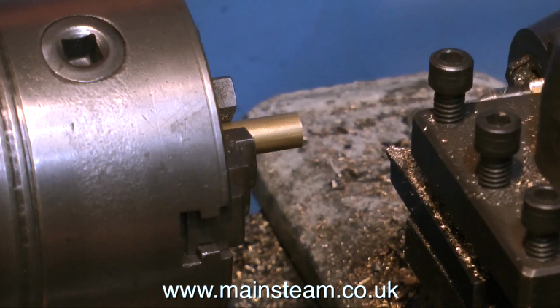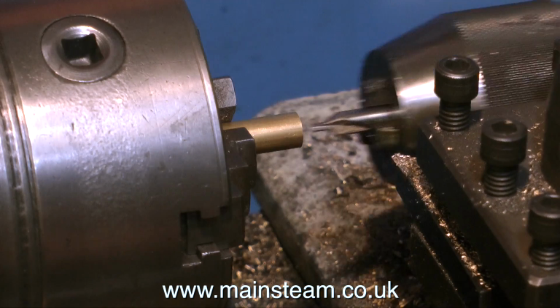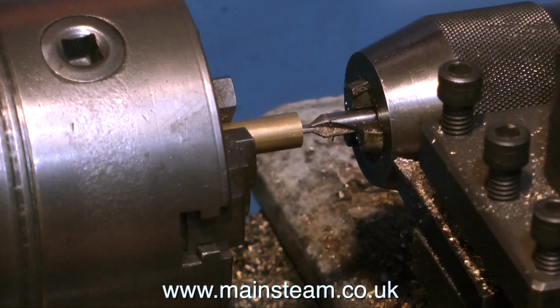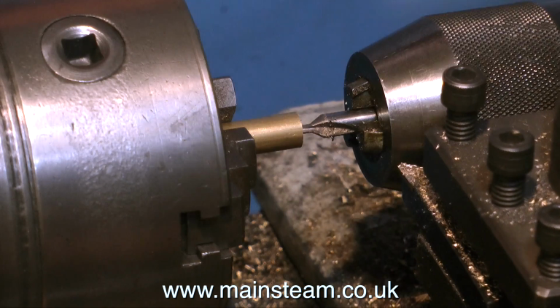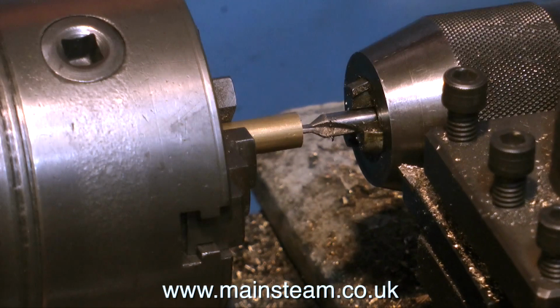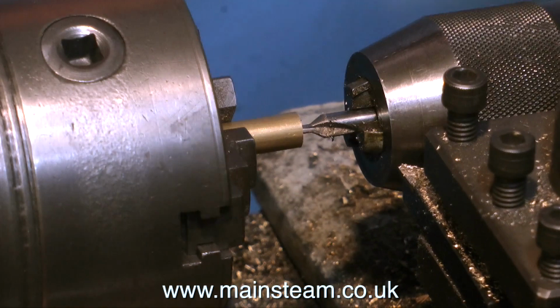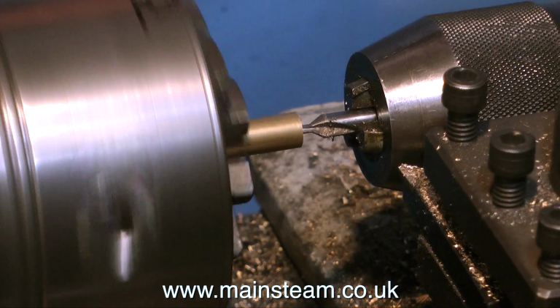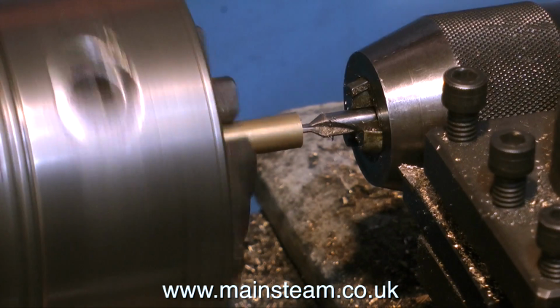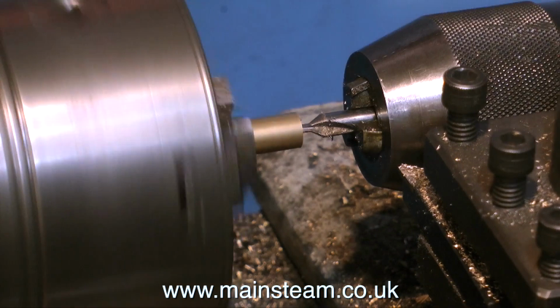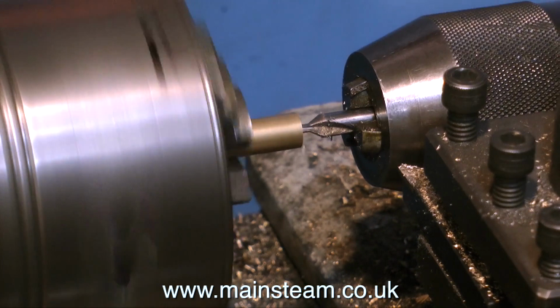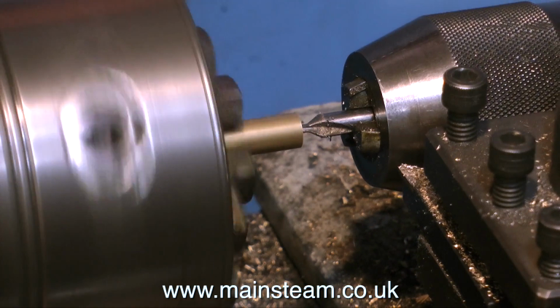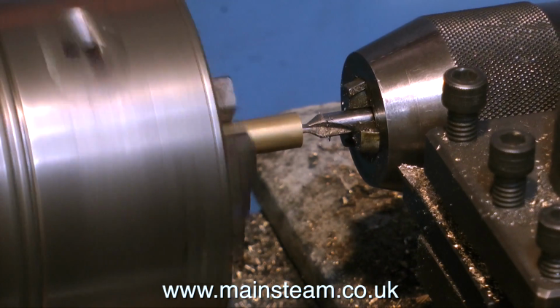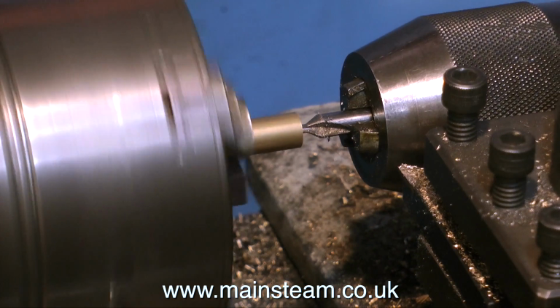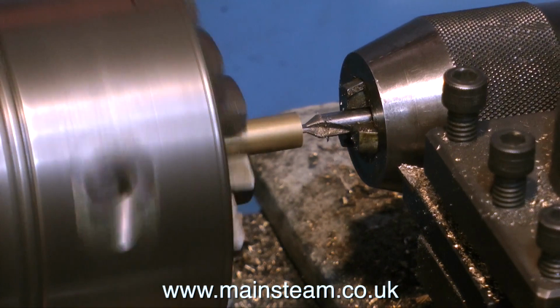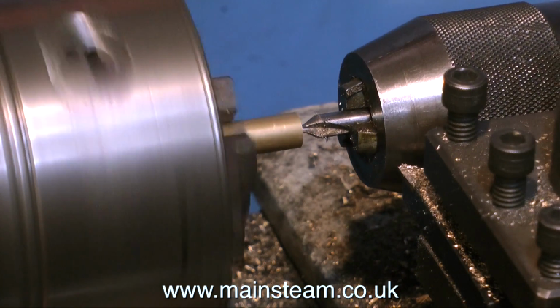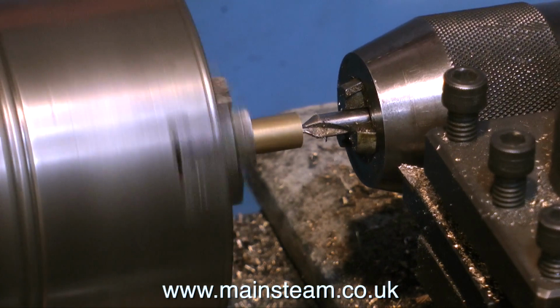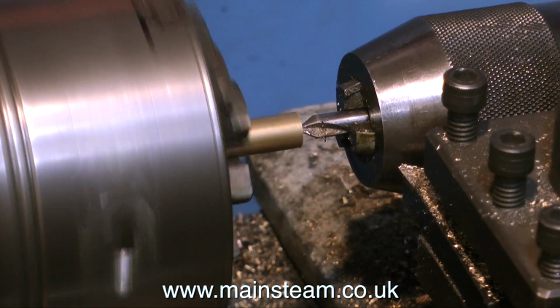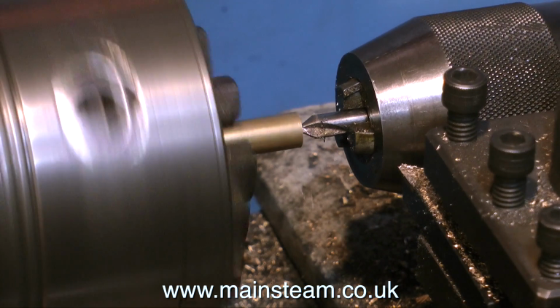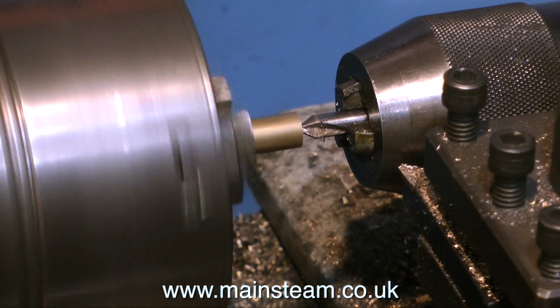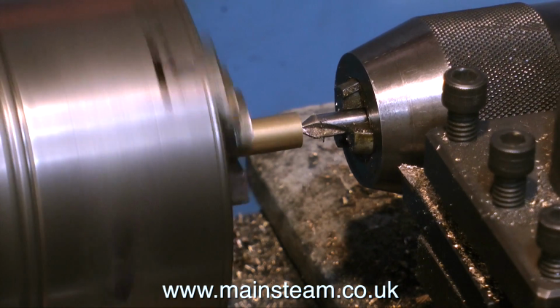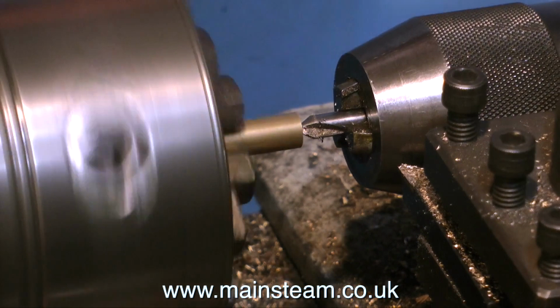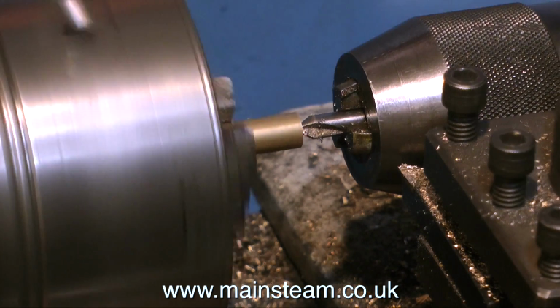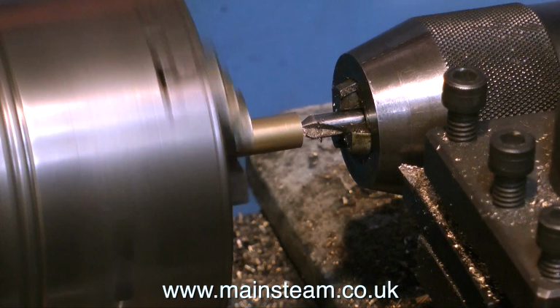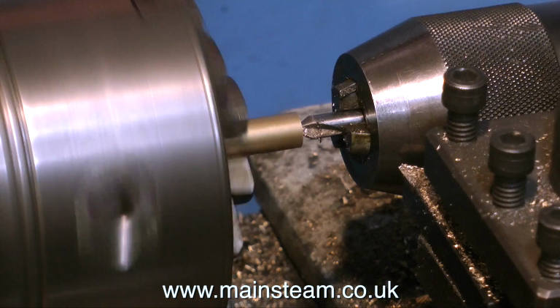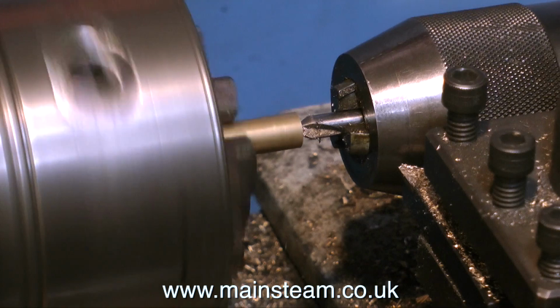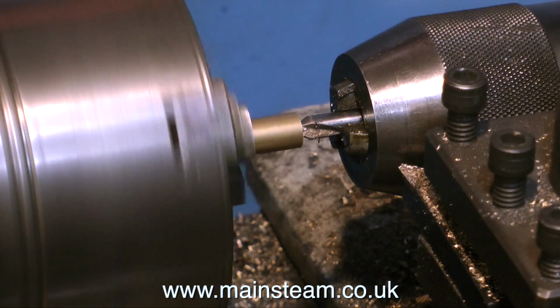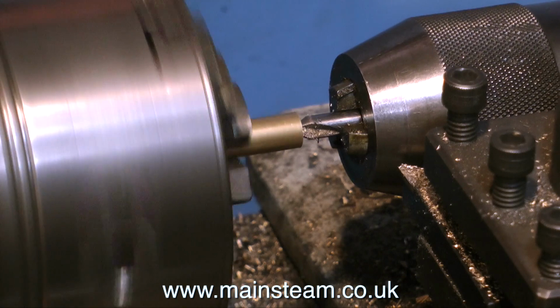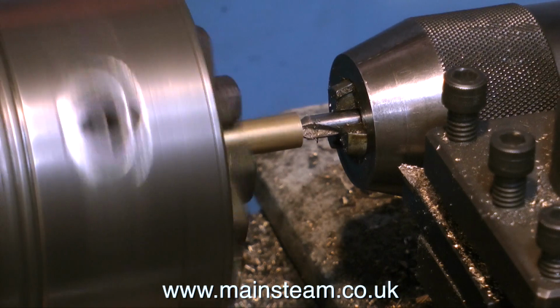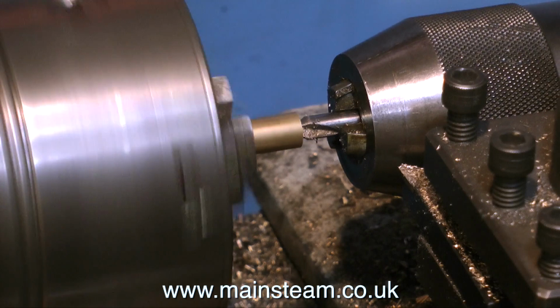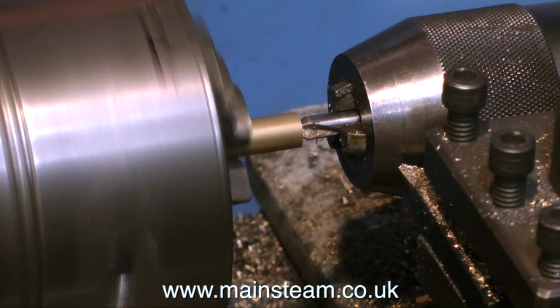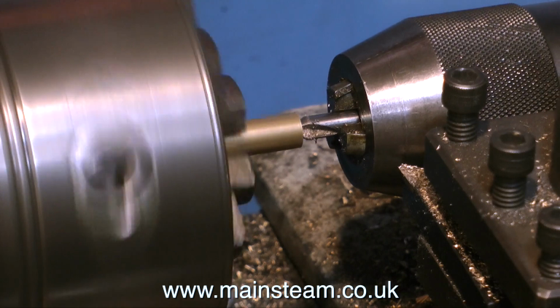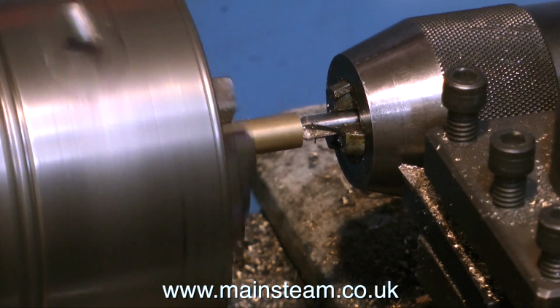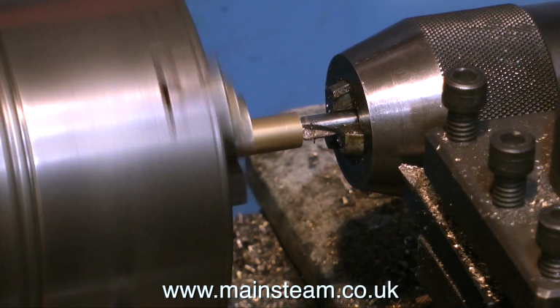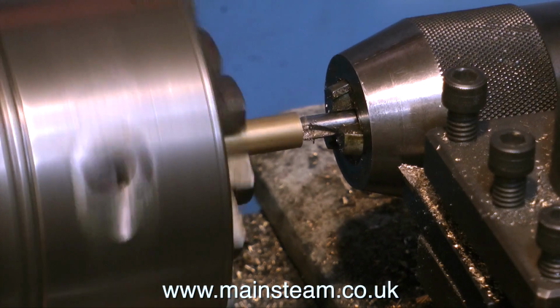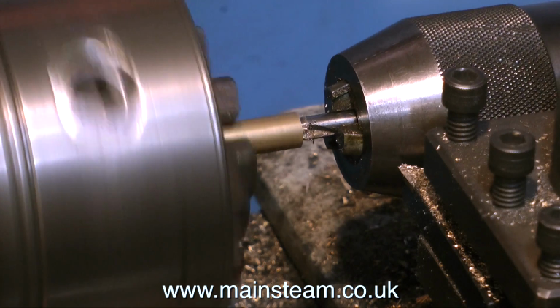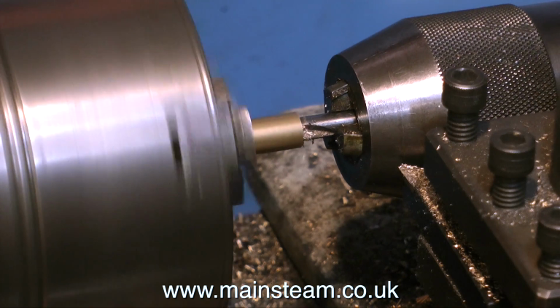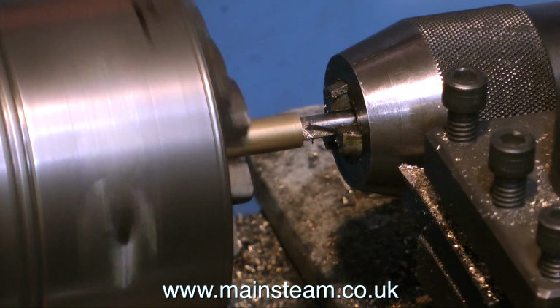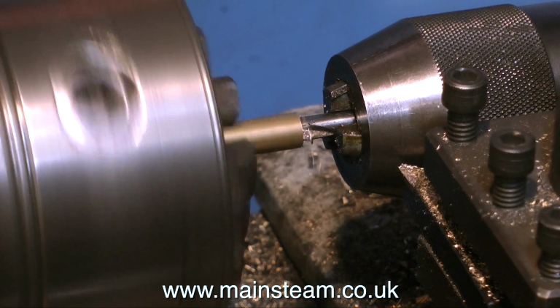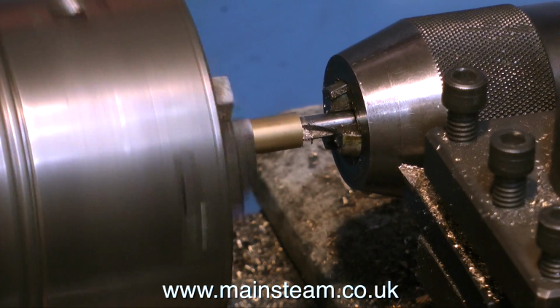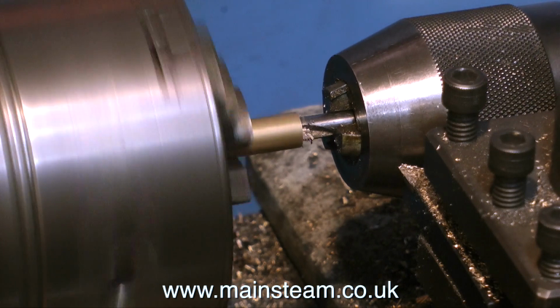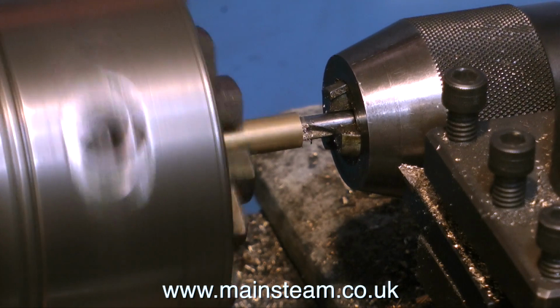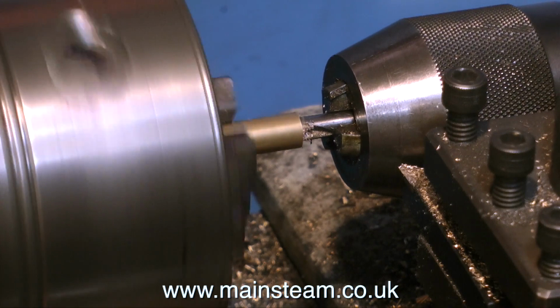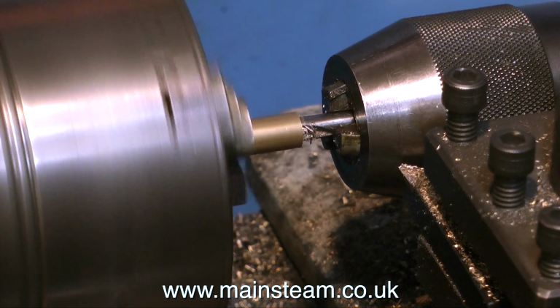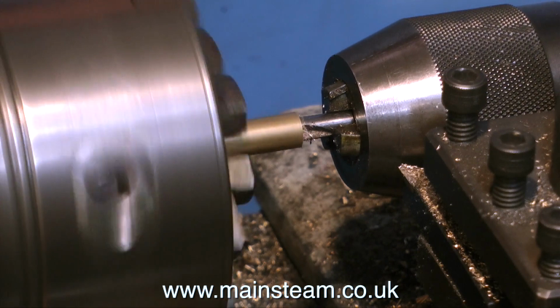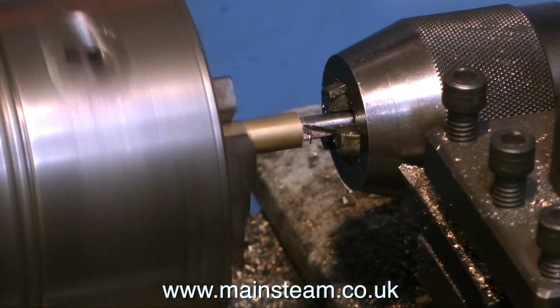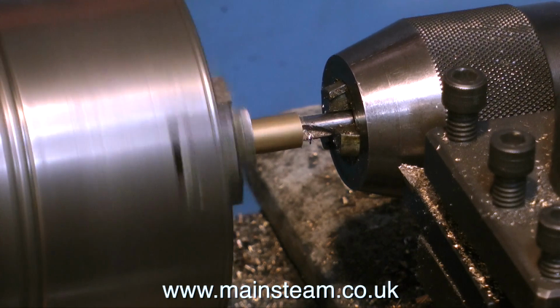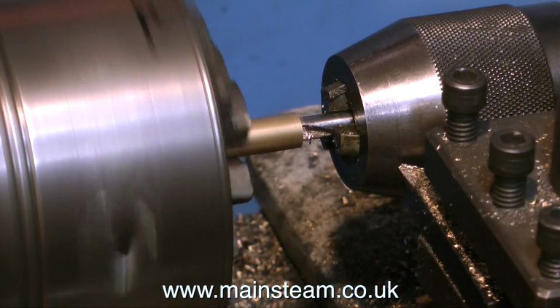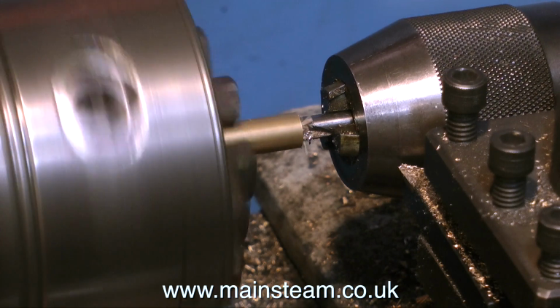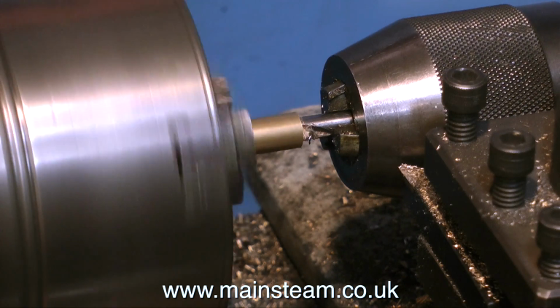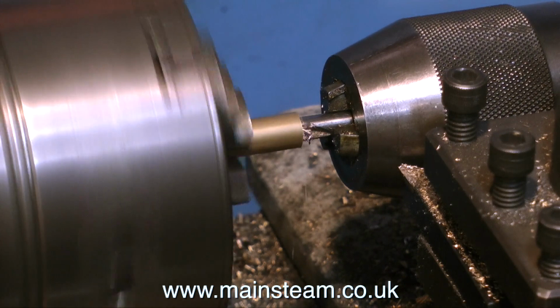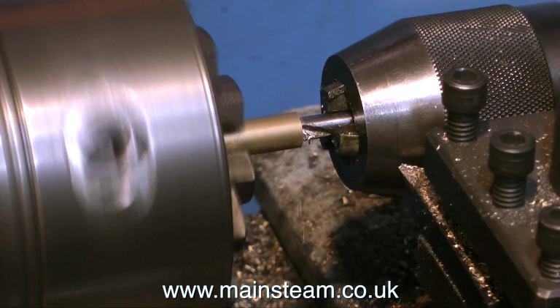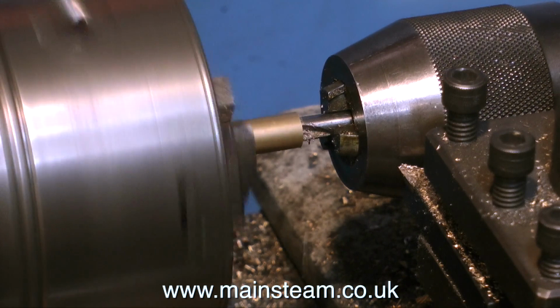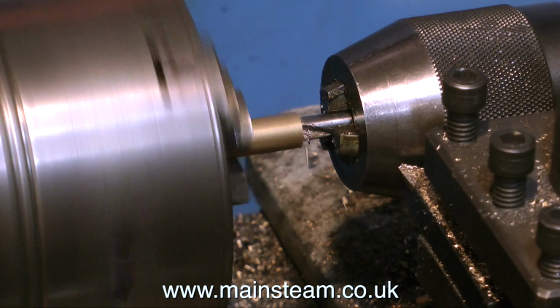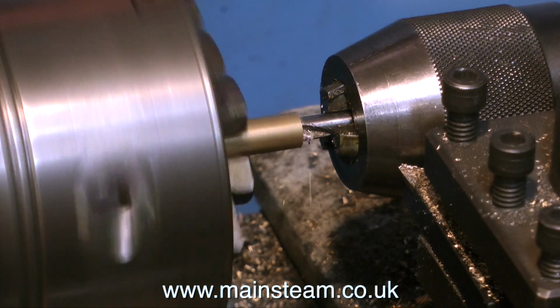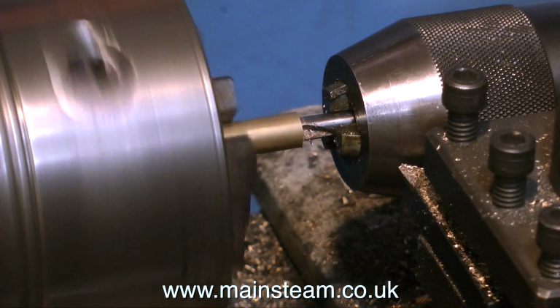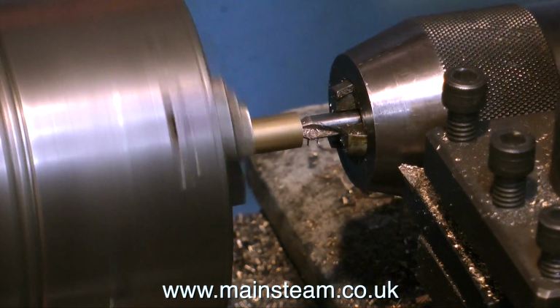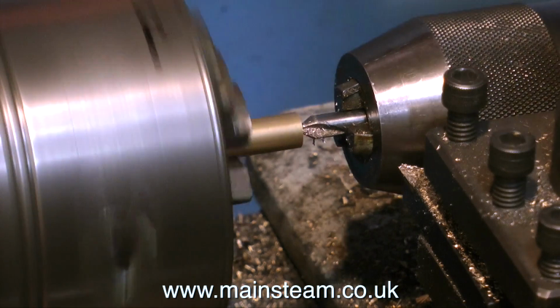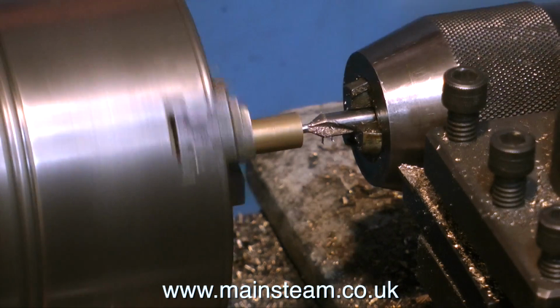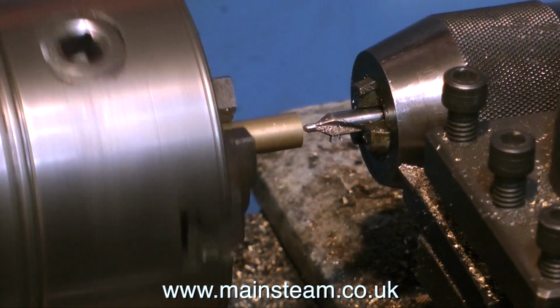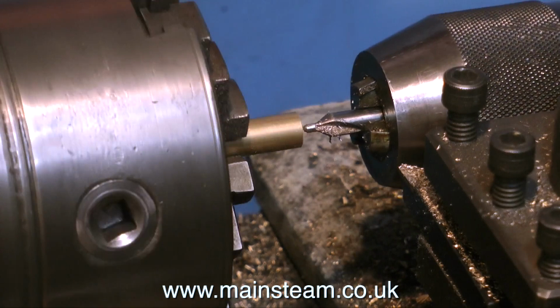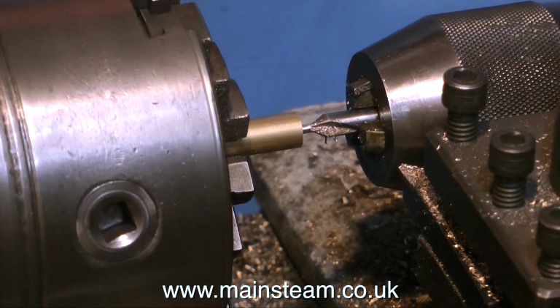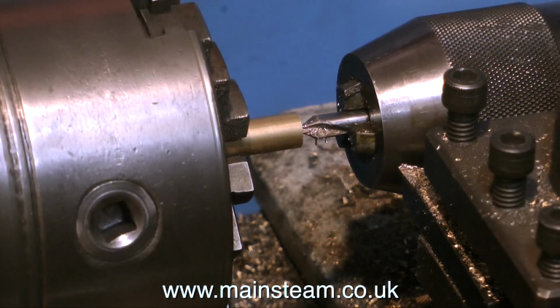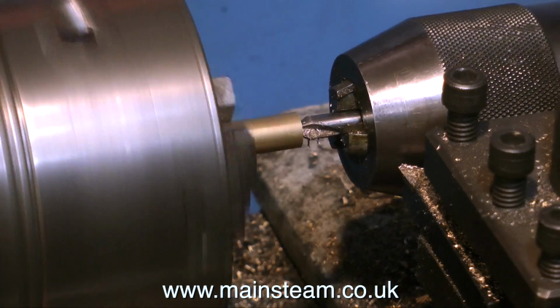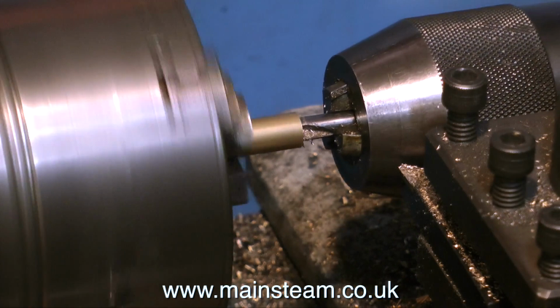Taking each piece in turn, first of all I faced the end, then I centre drilled them, and then I cut a thread on the end of each of them.